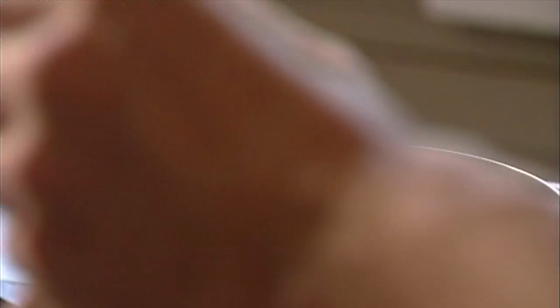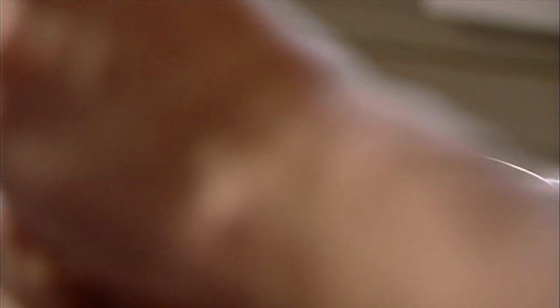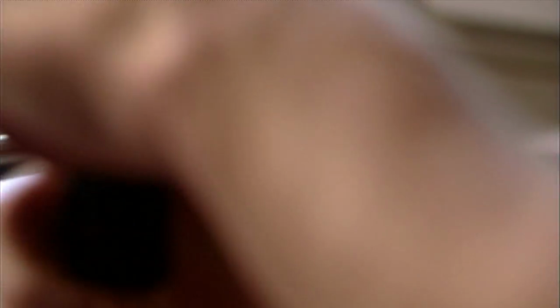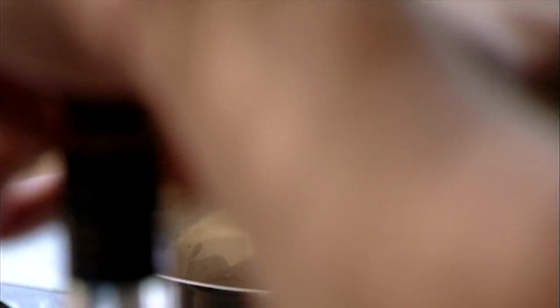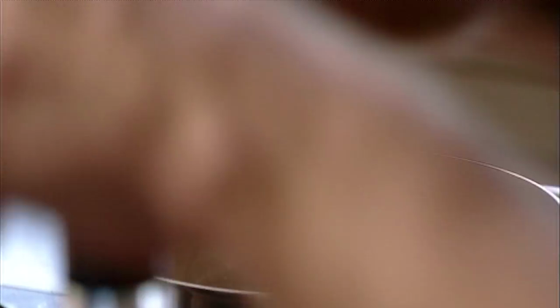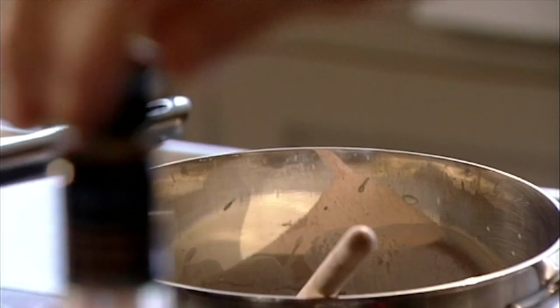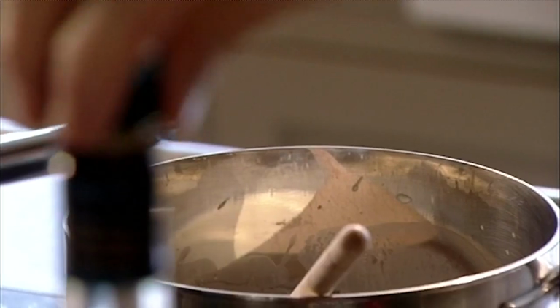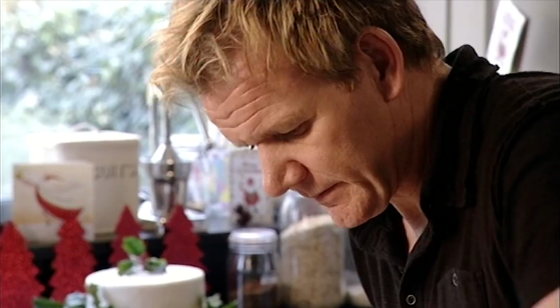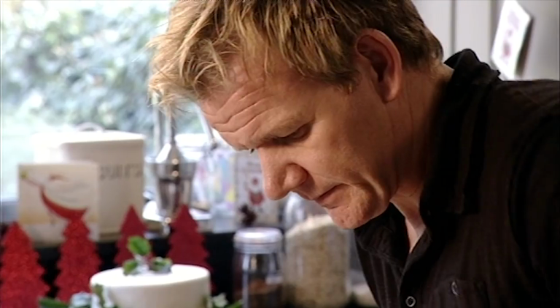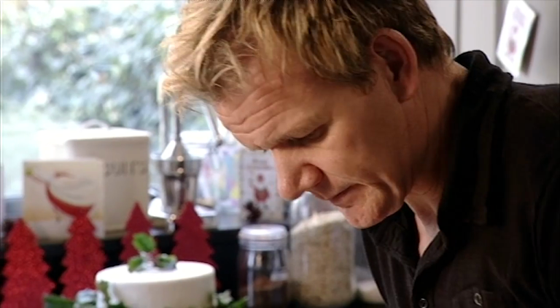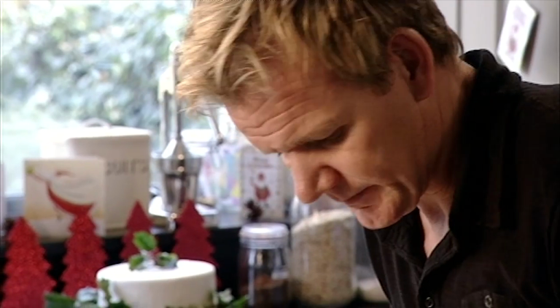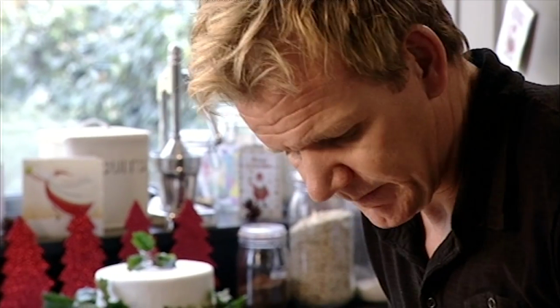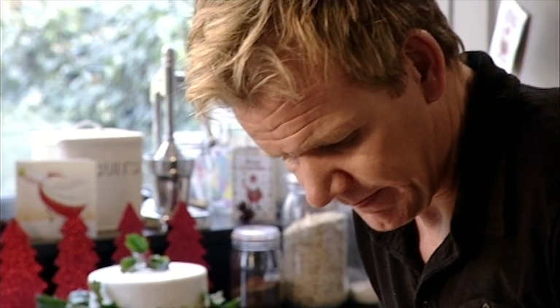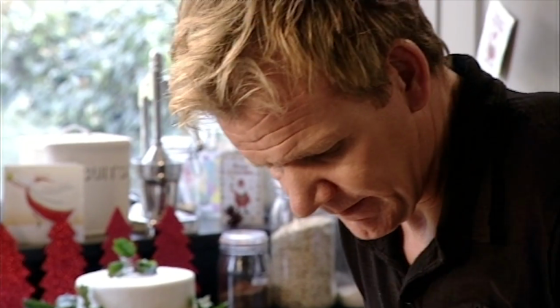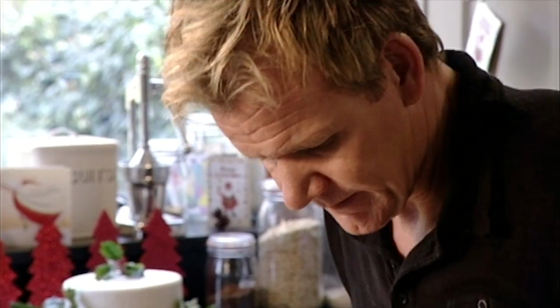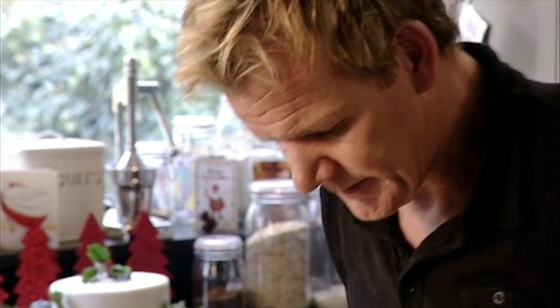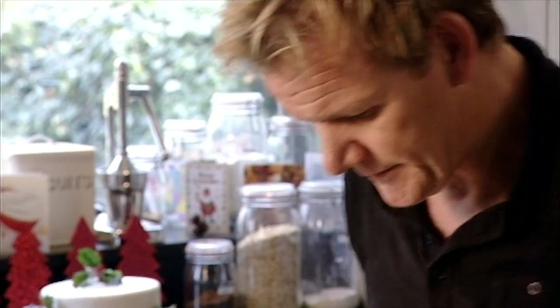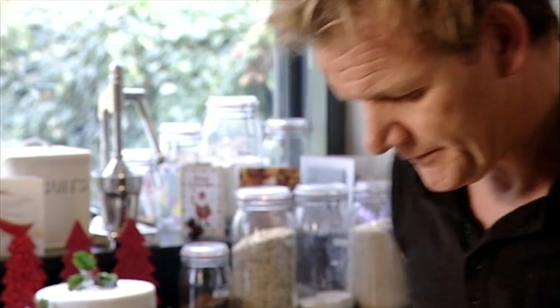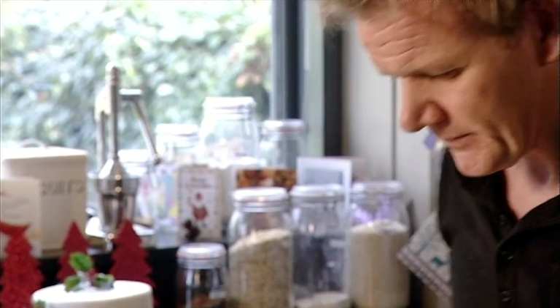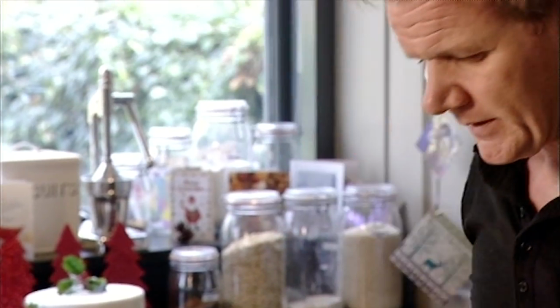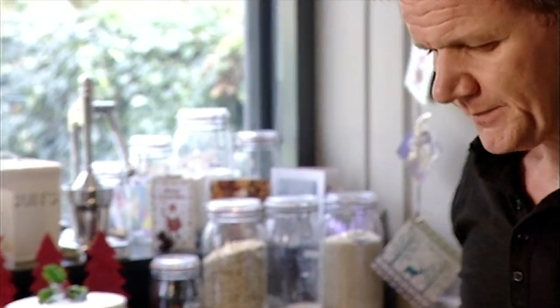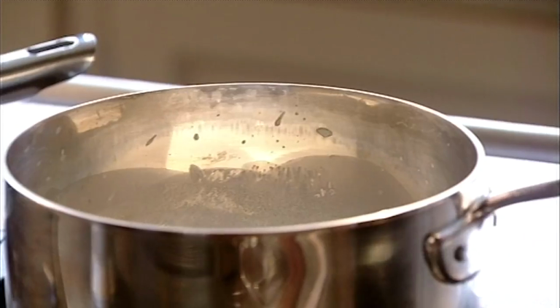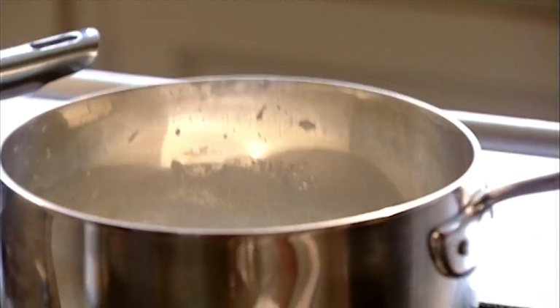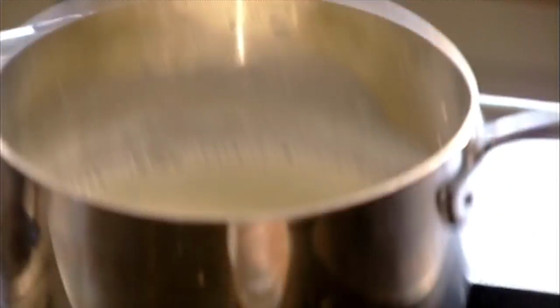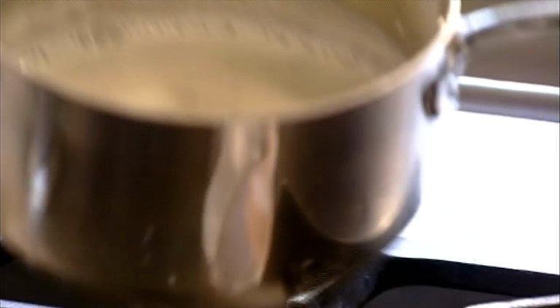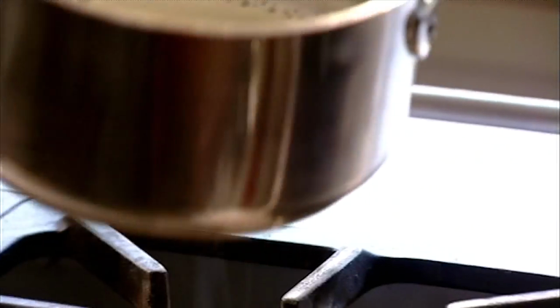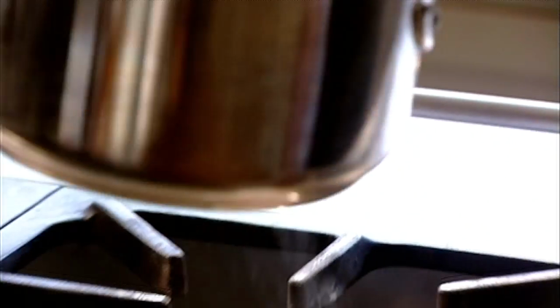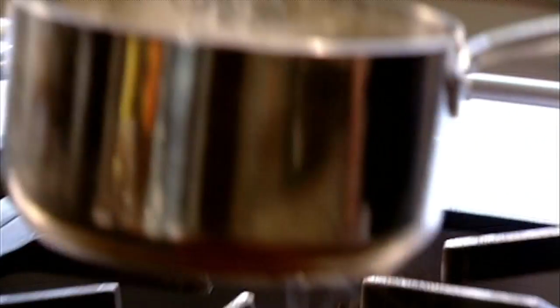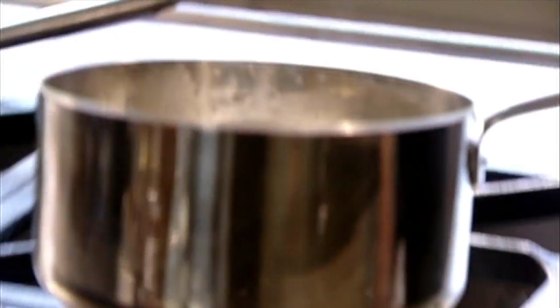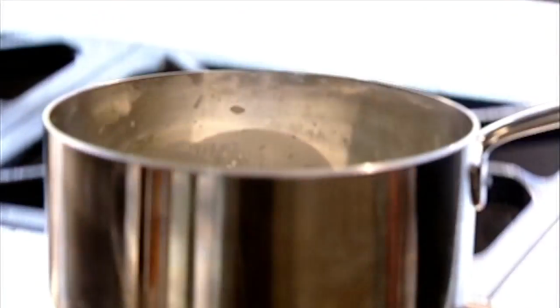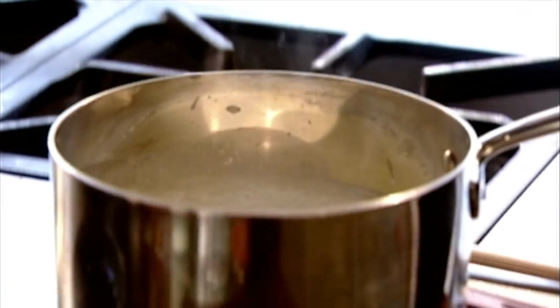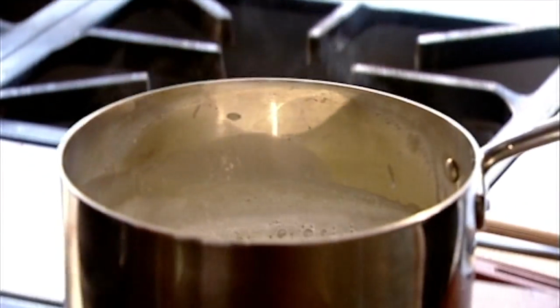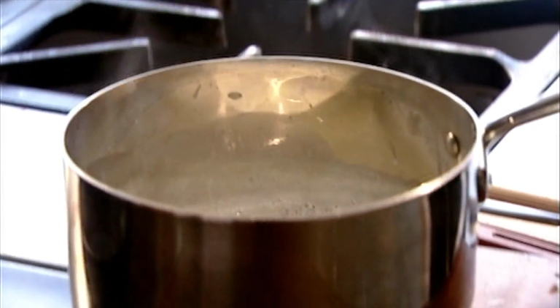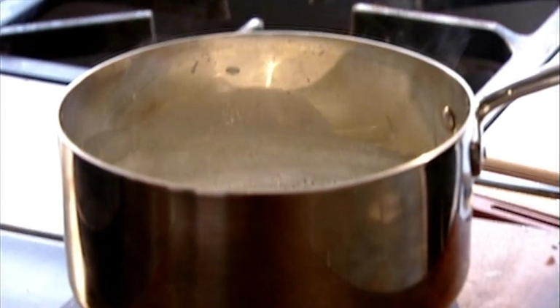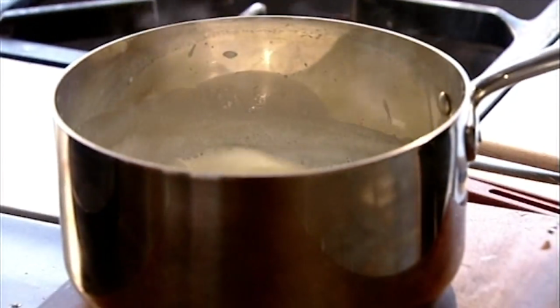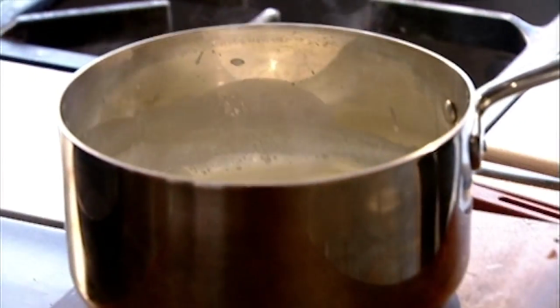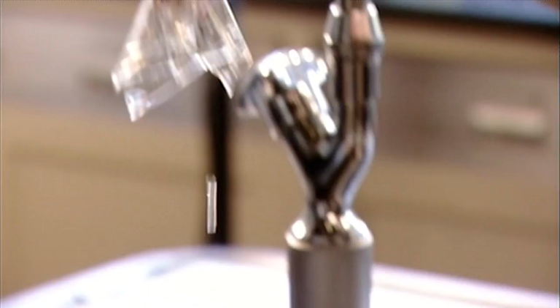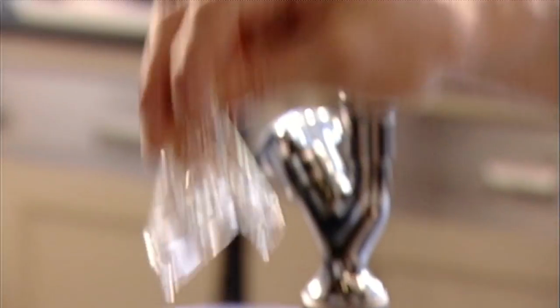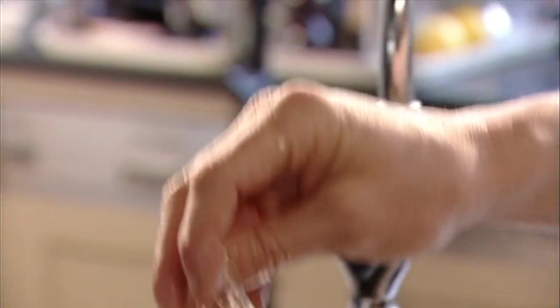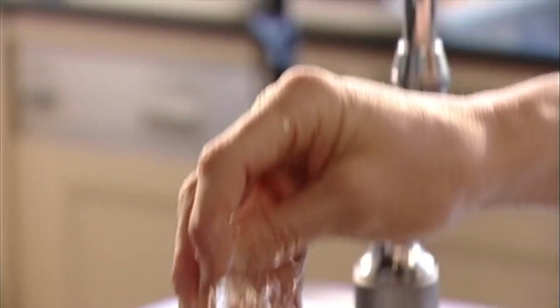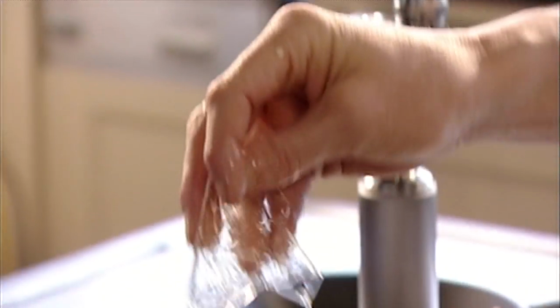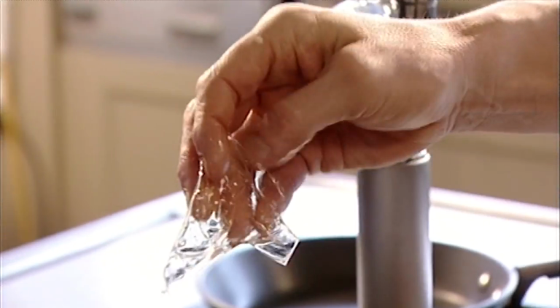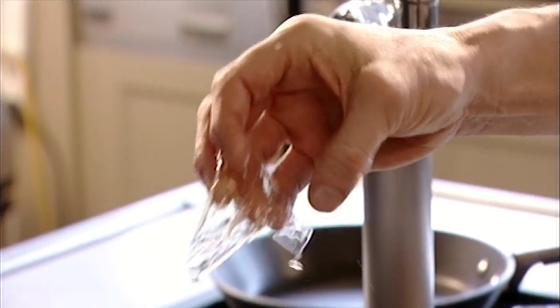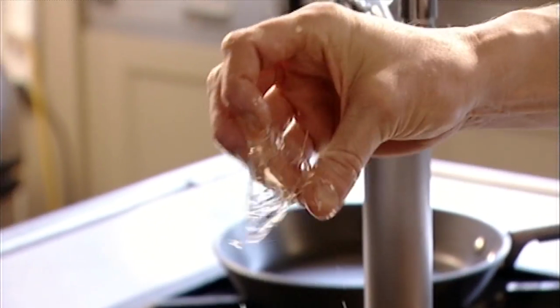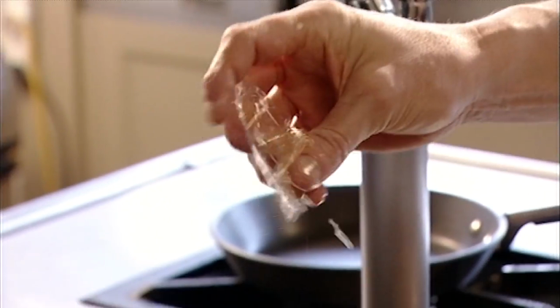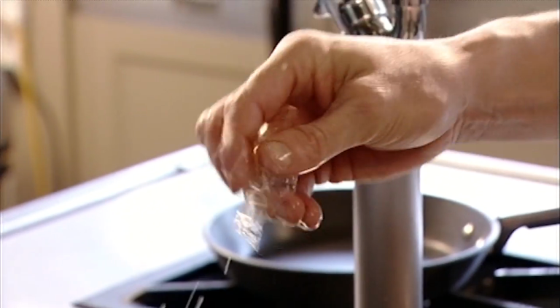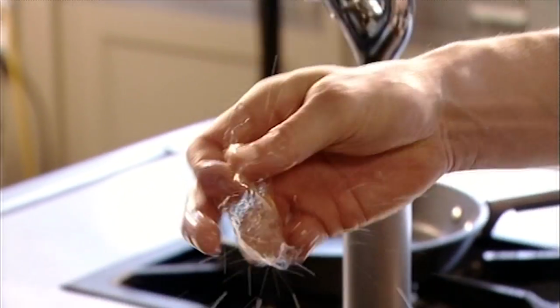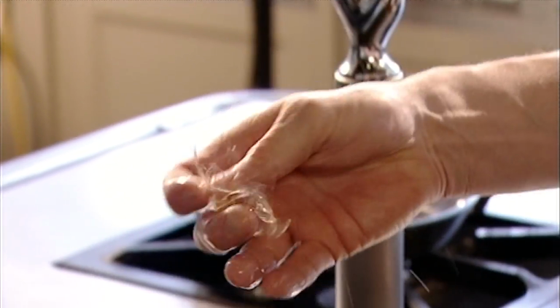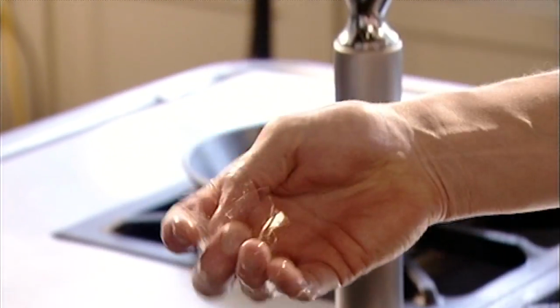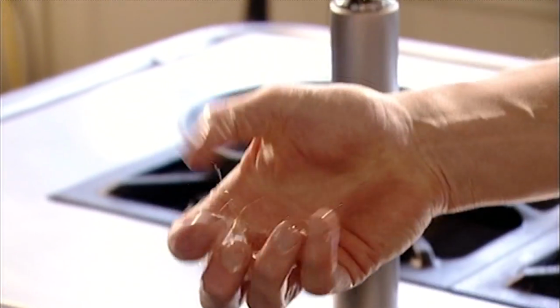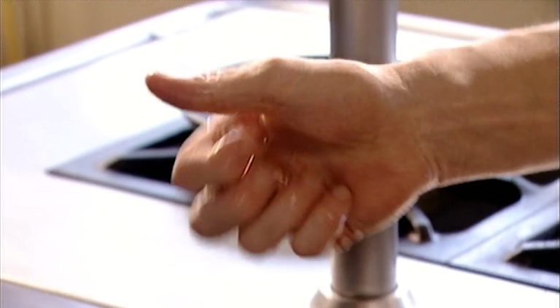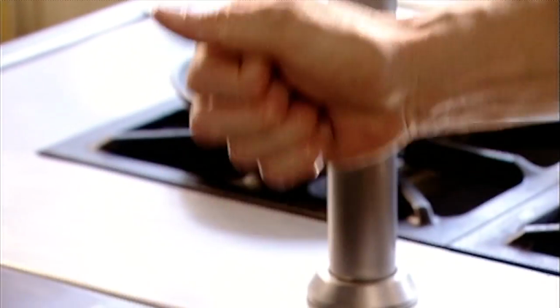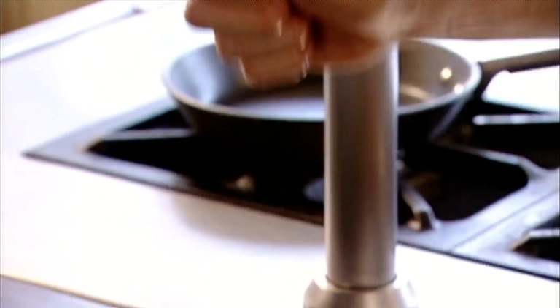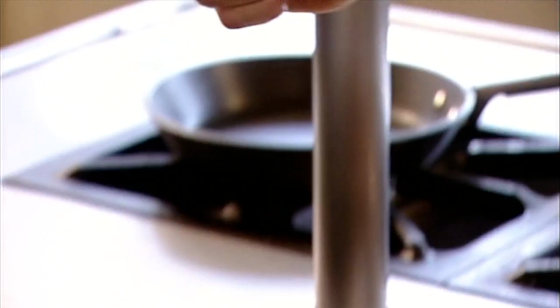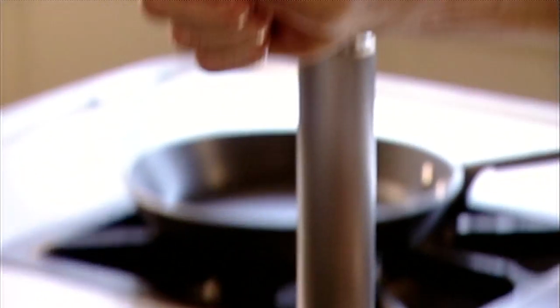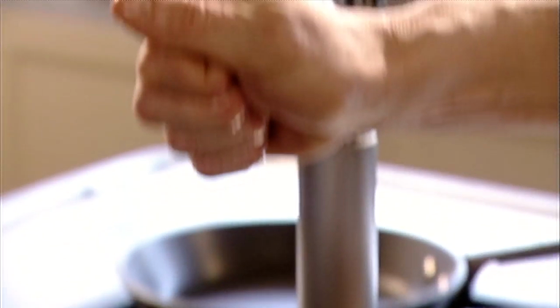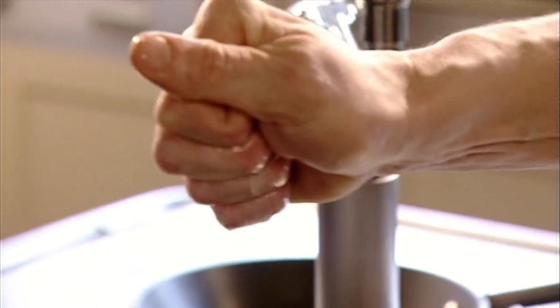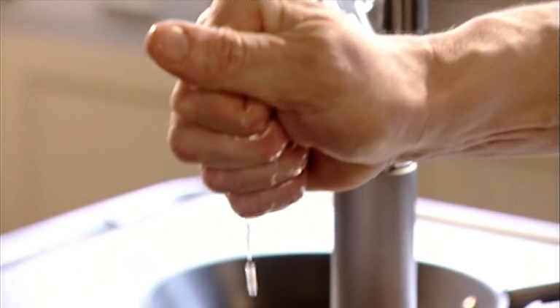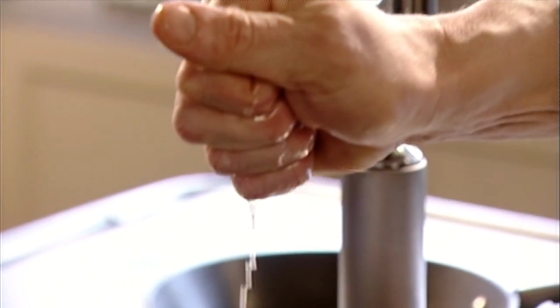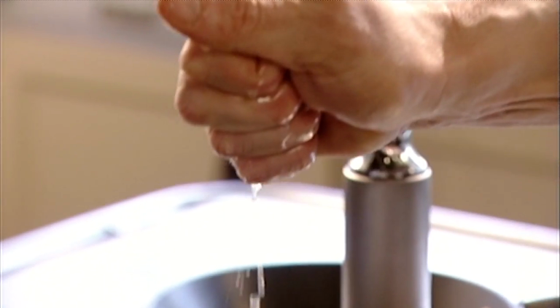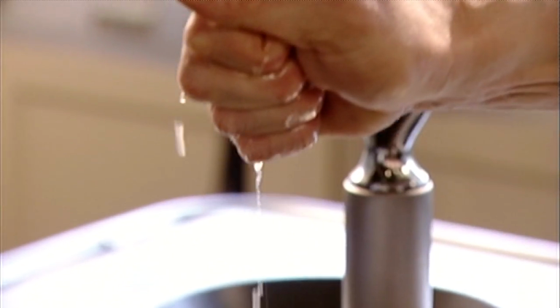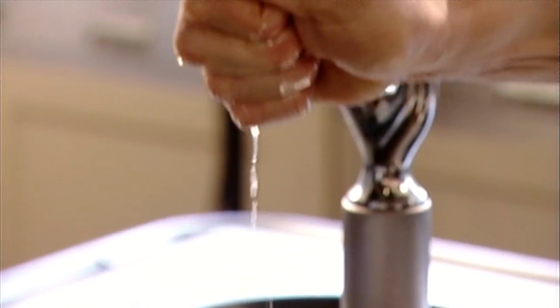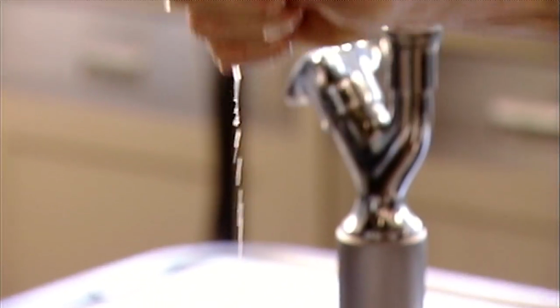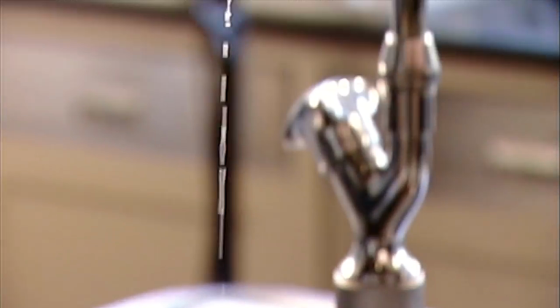Once the cream has come to the boil, take it off the heat and add a couple of leaves of gelatine that have been soaked in cold water and squeezed dry, then whisk them in.